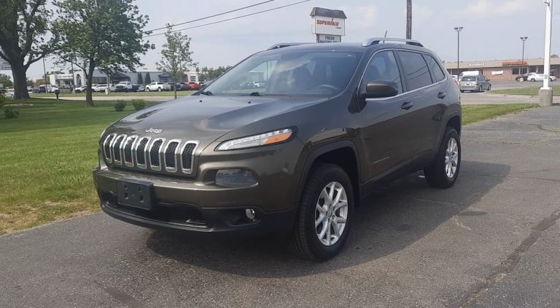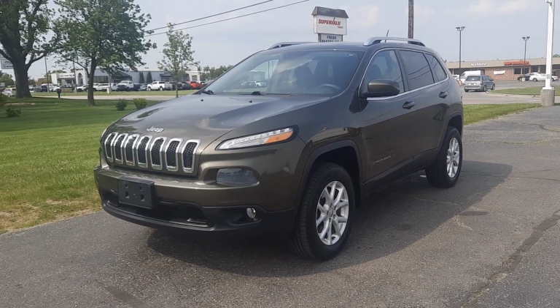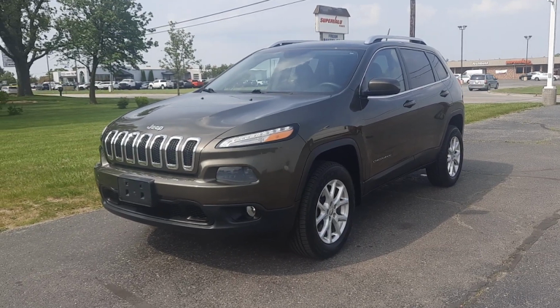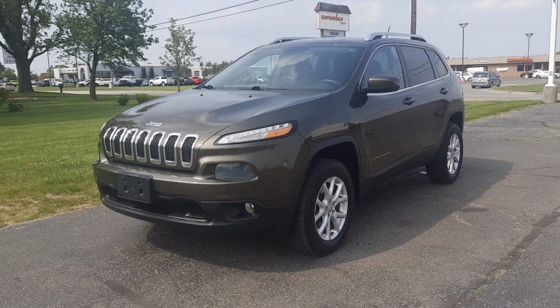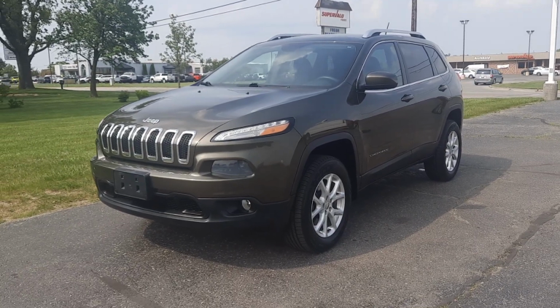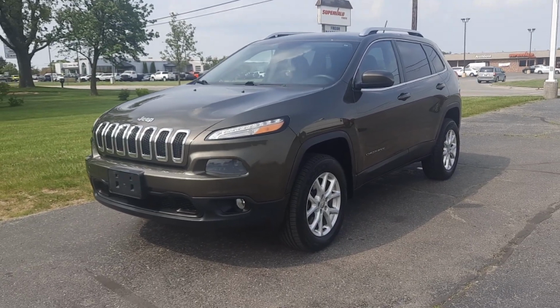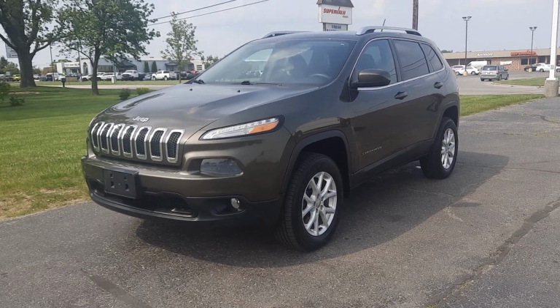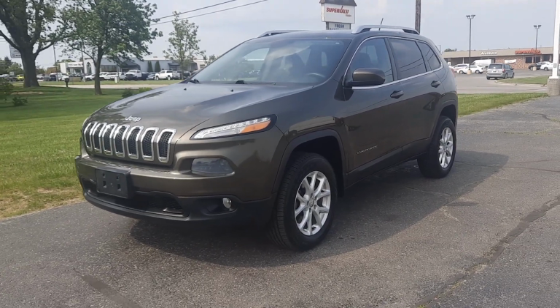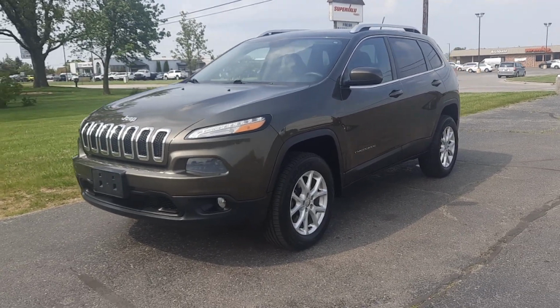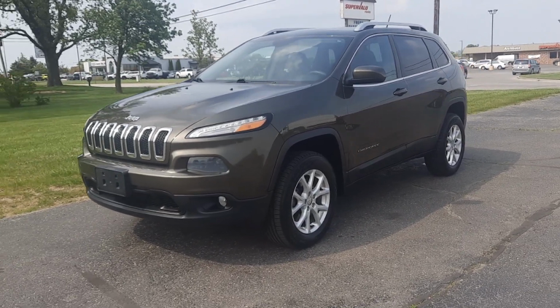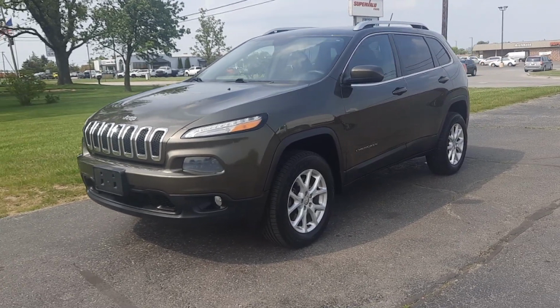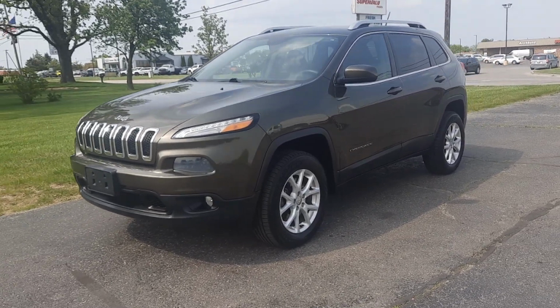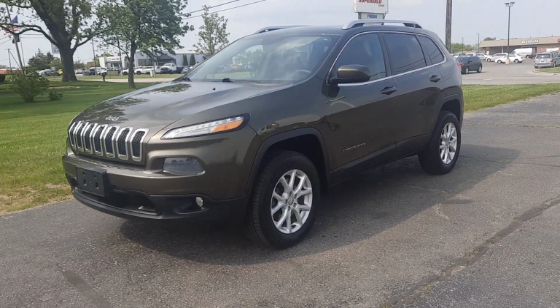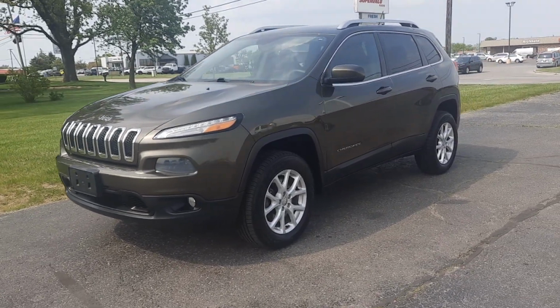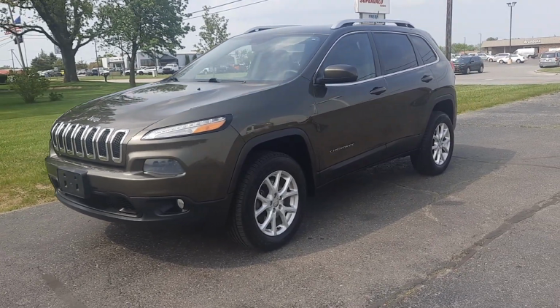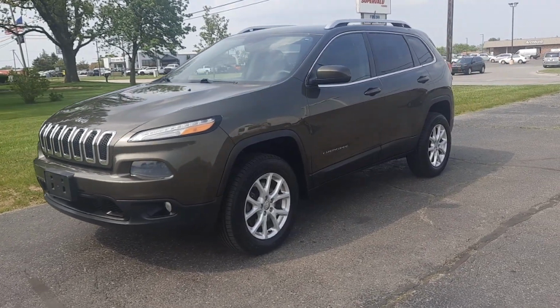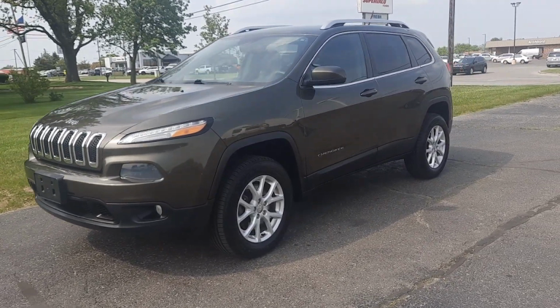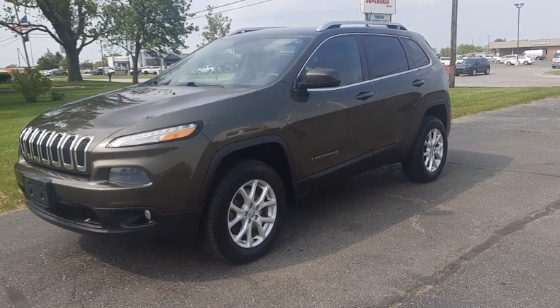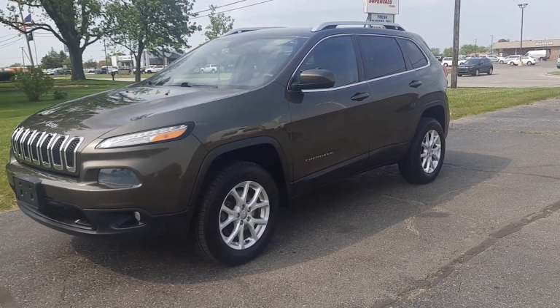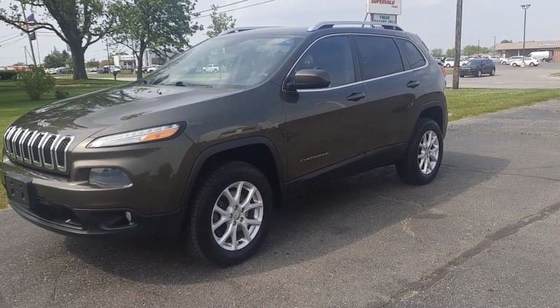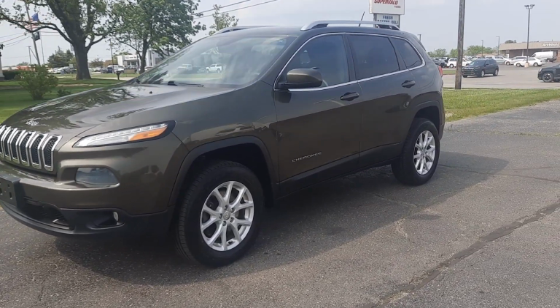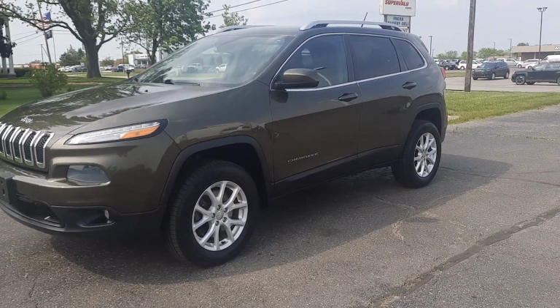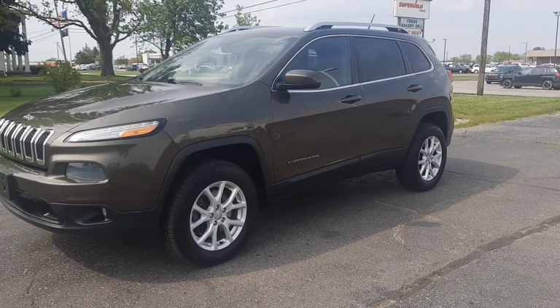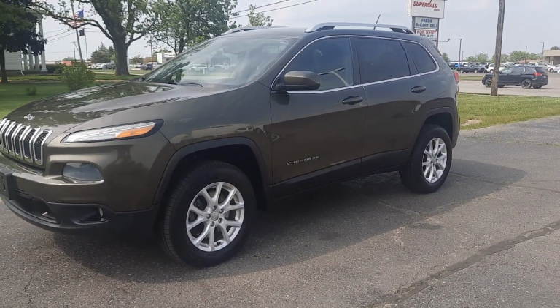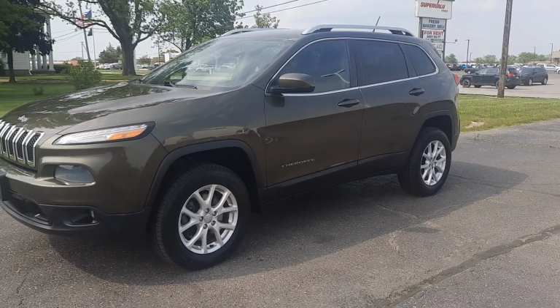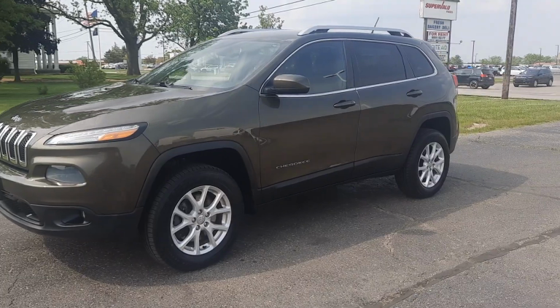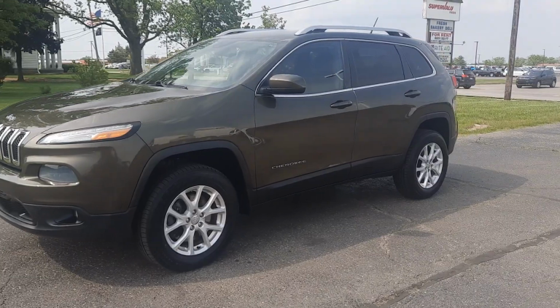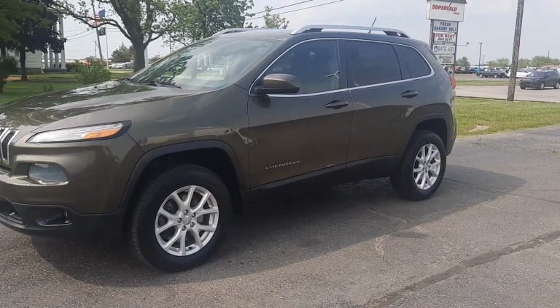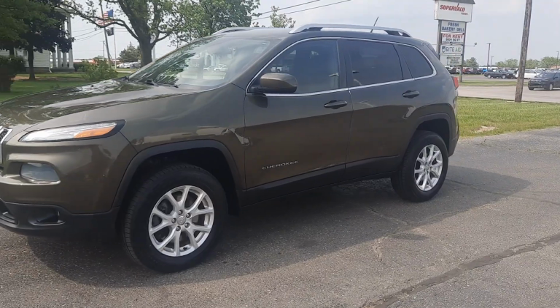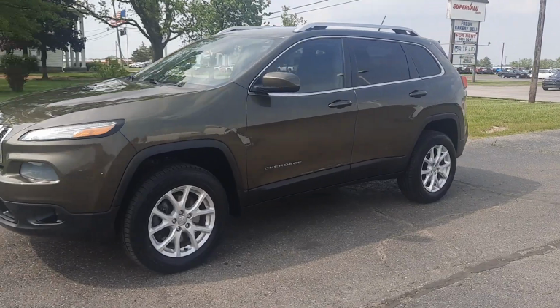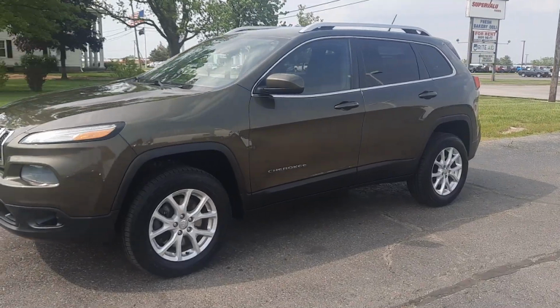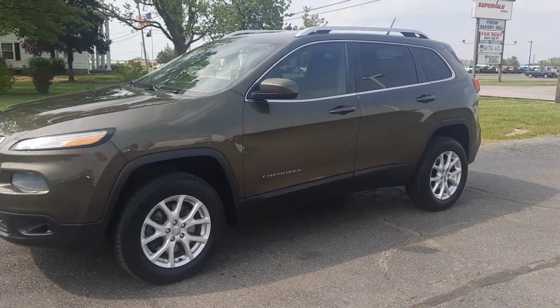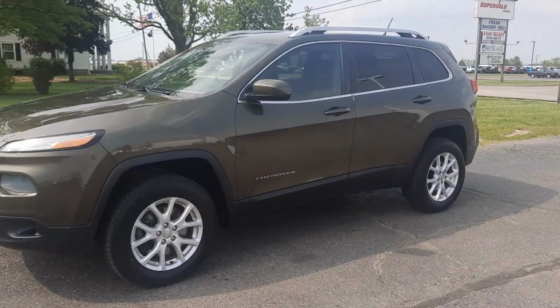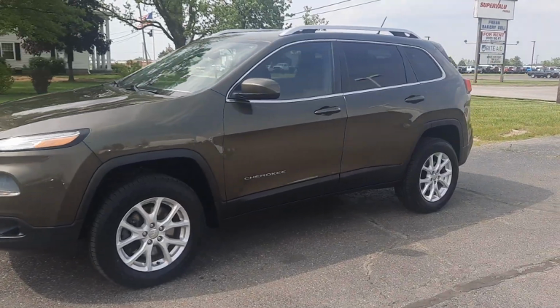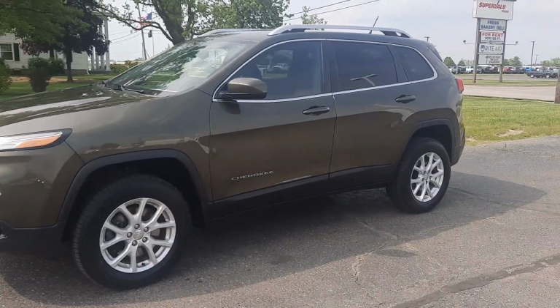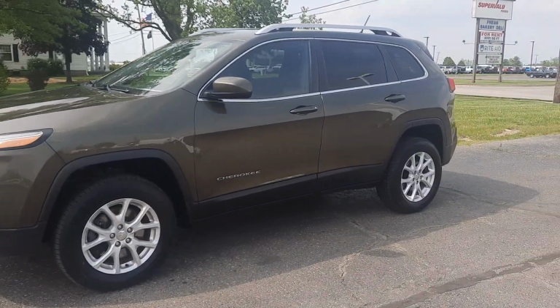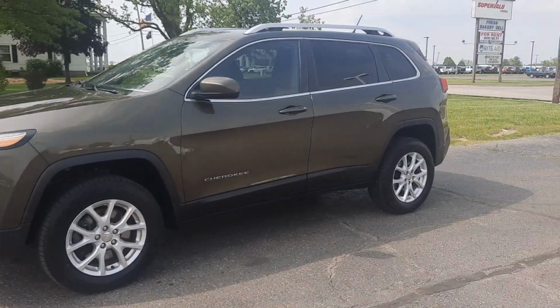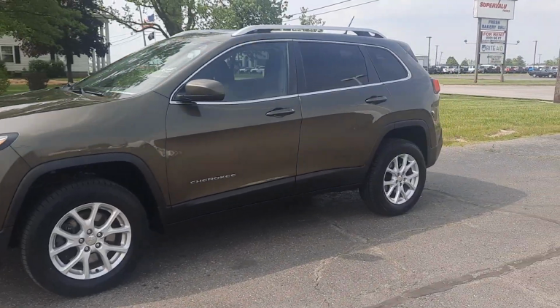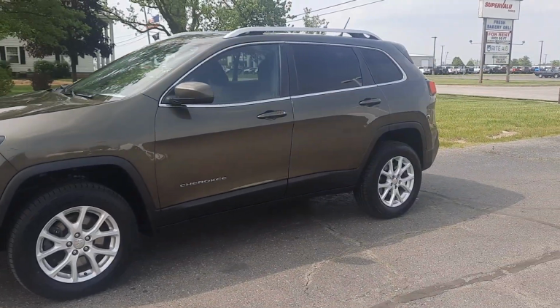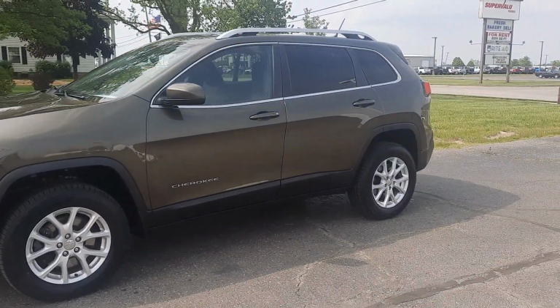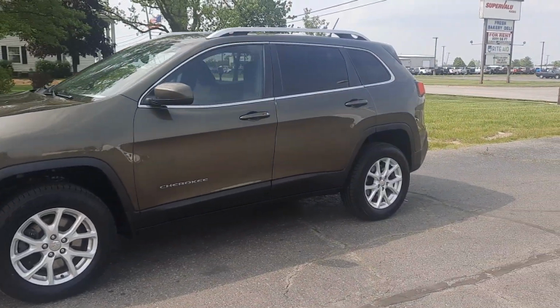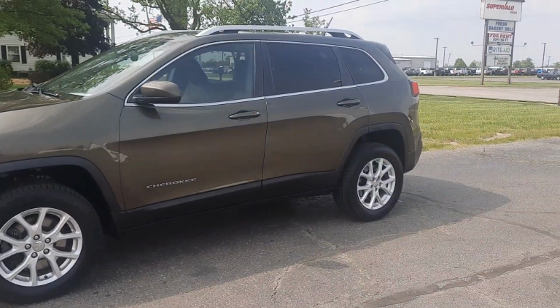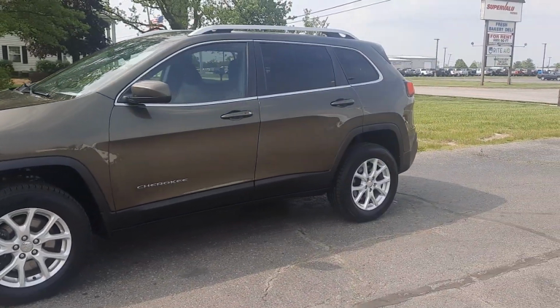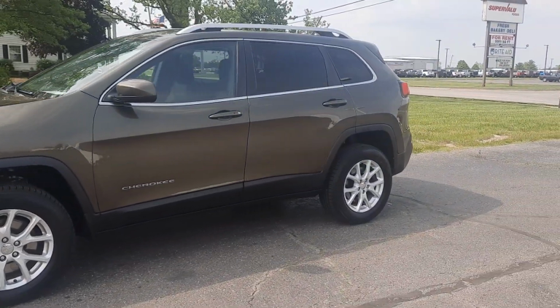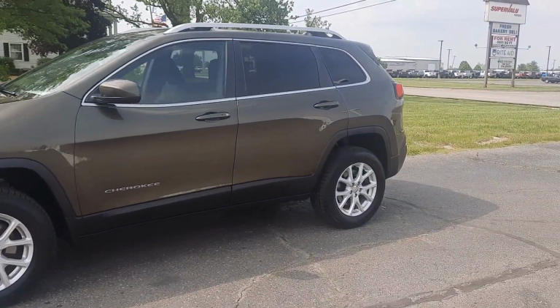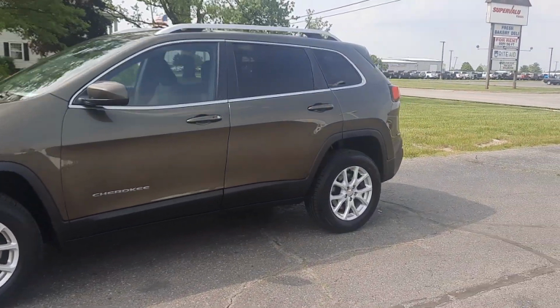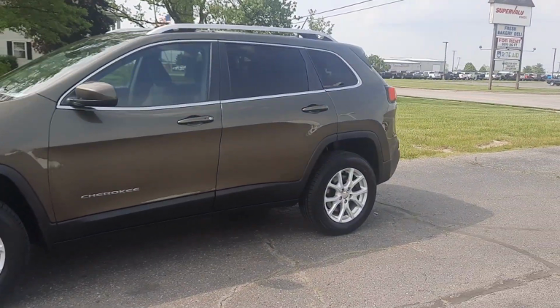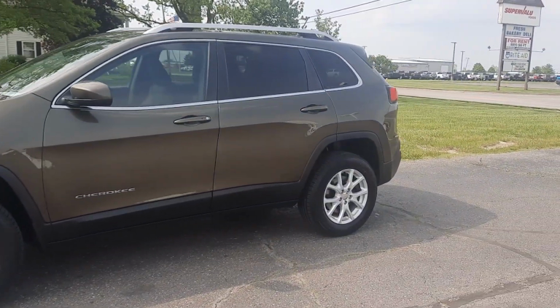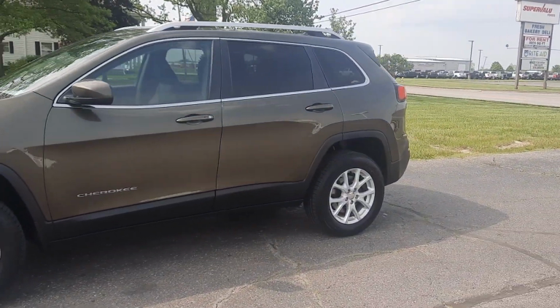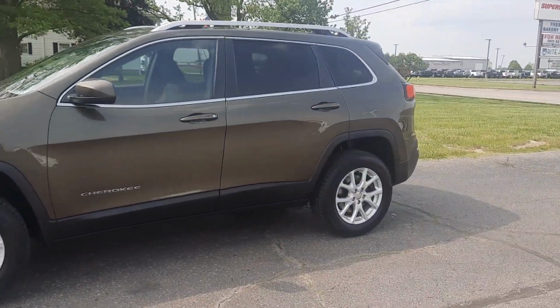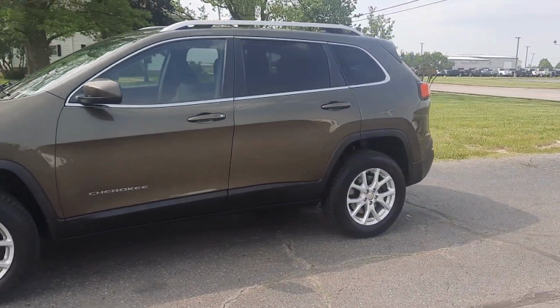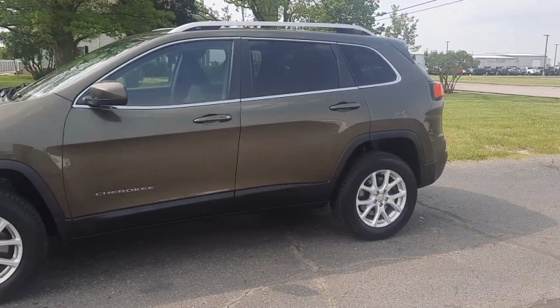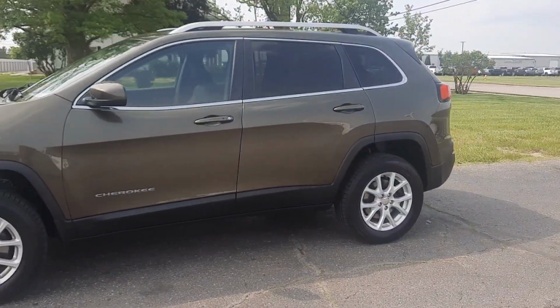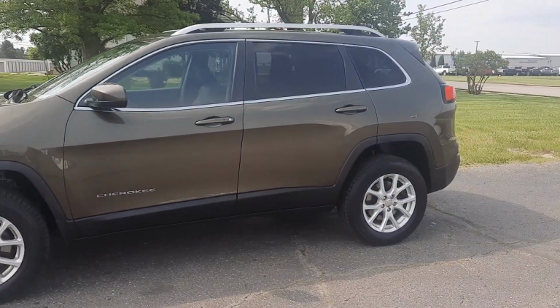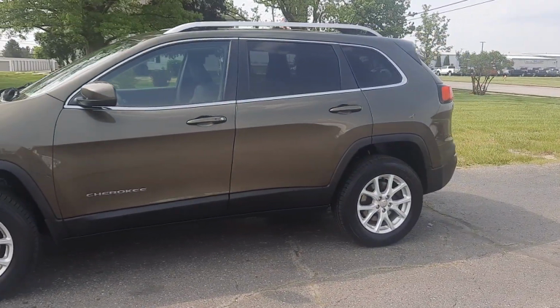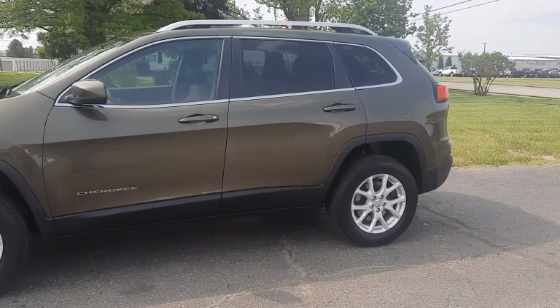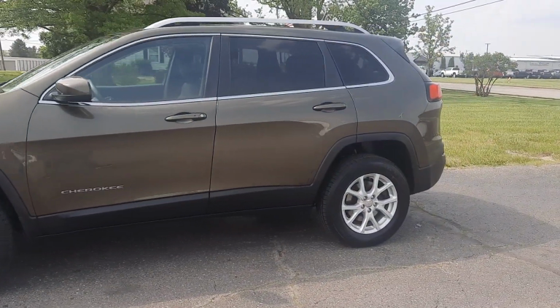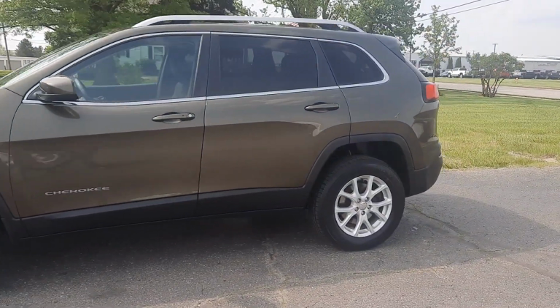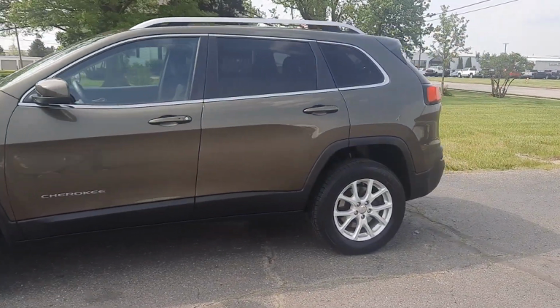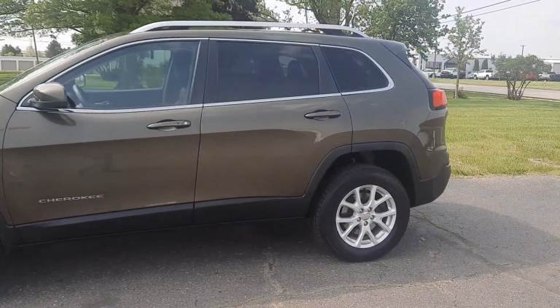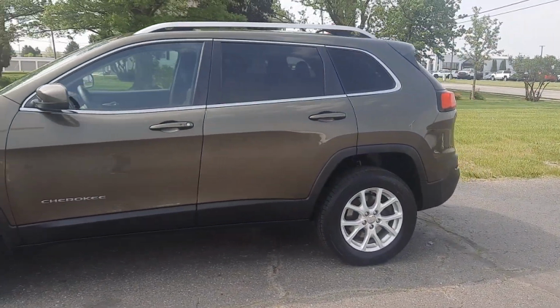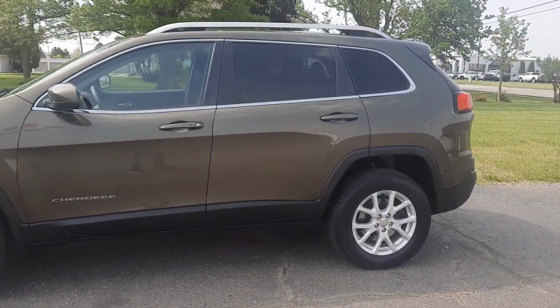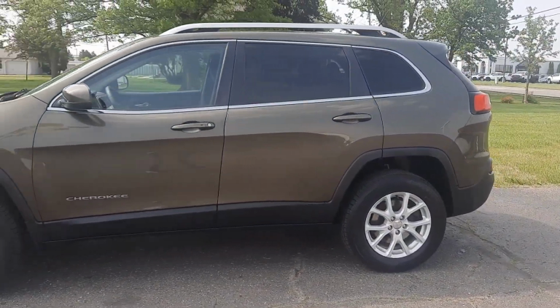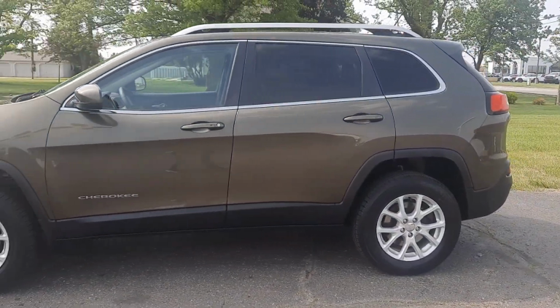Angel here with Terry Hendricks Chrysler, going to take you on a quick walk around of this 2014 Jeep Cherokee Latitude.